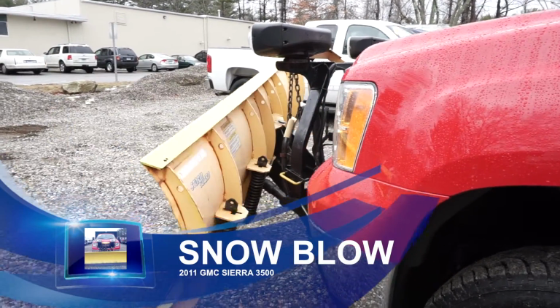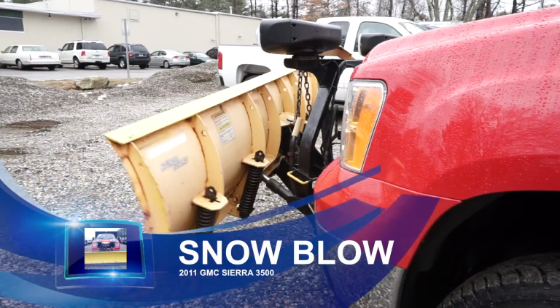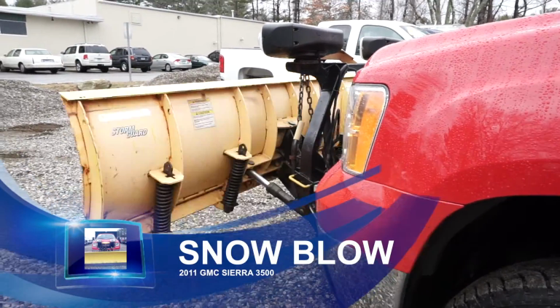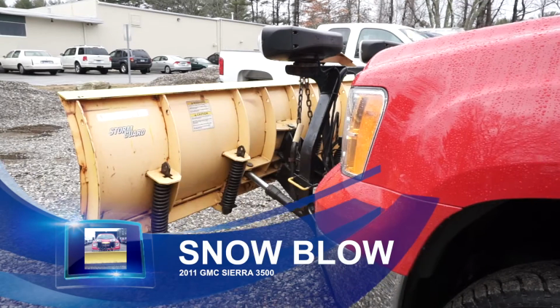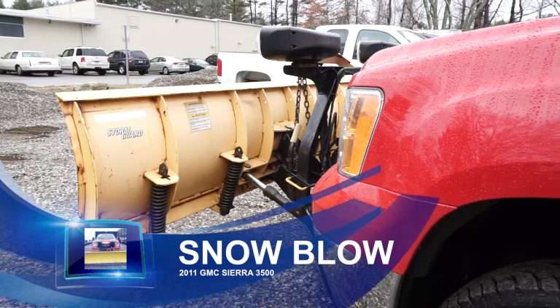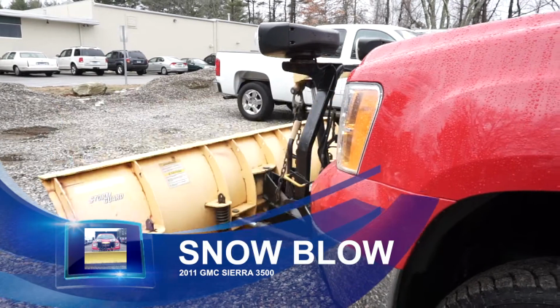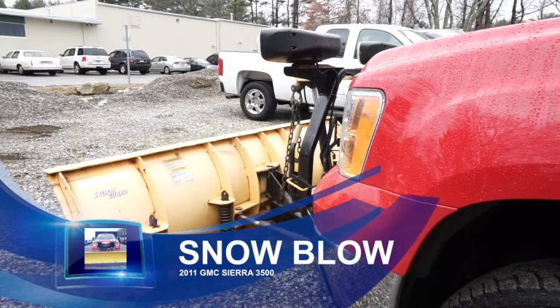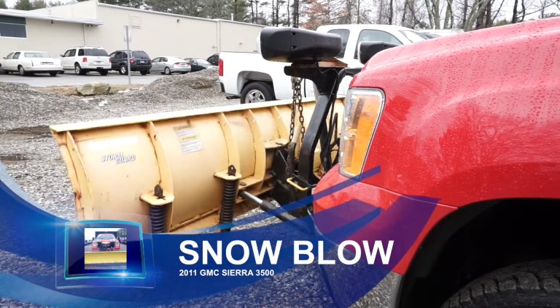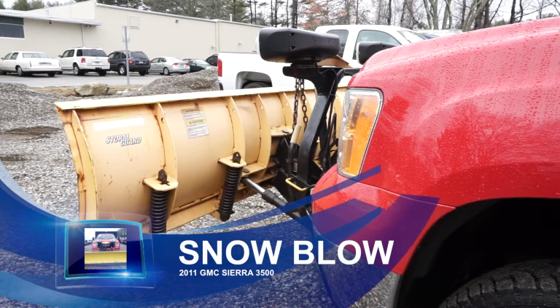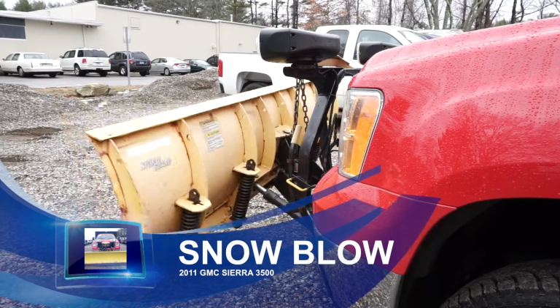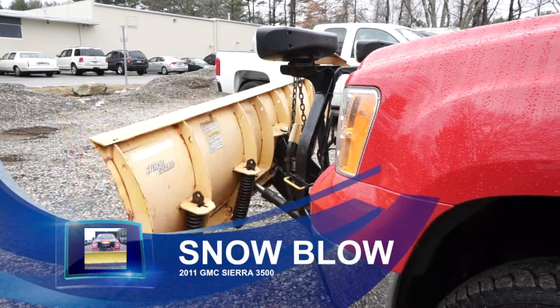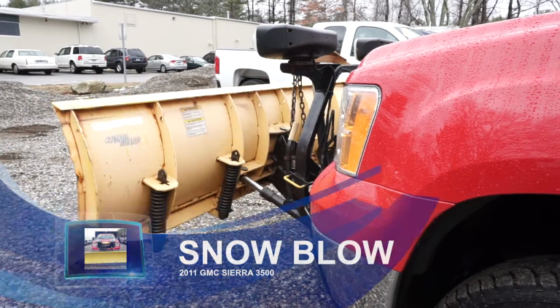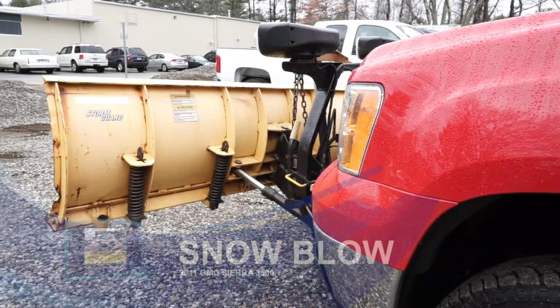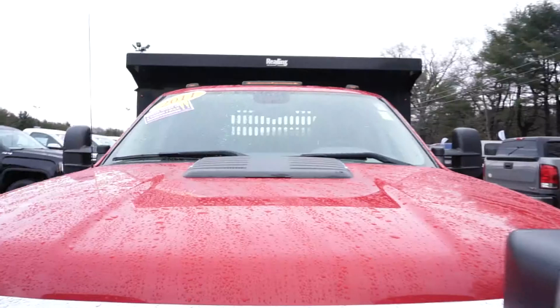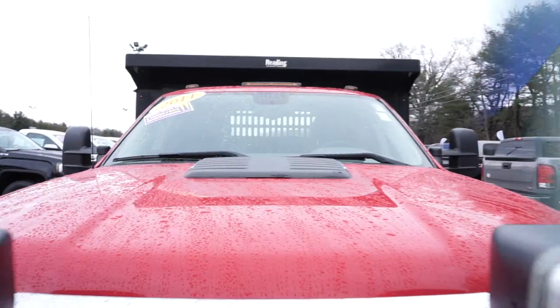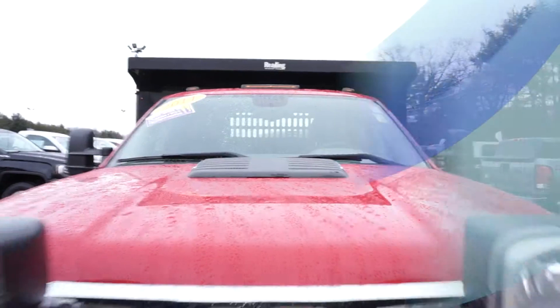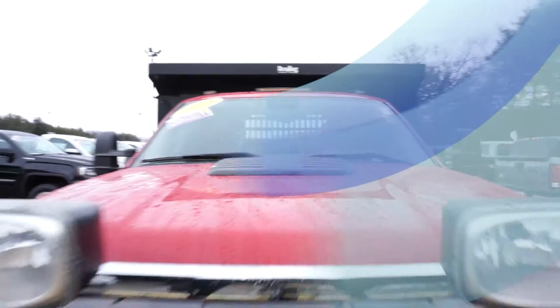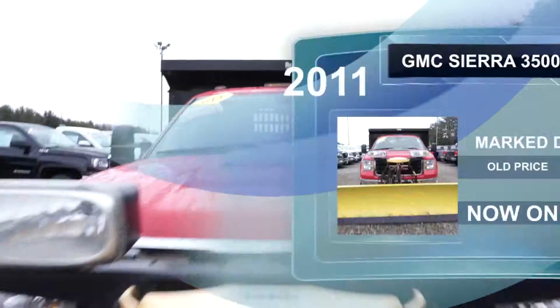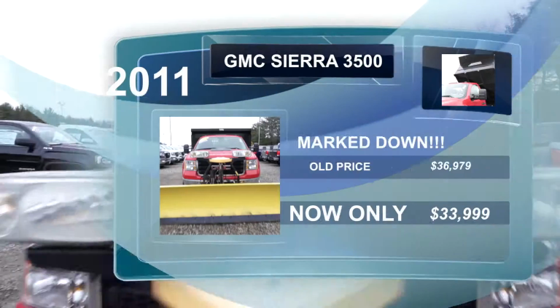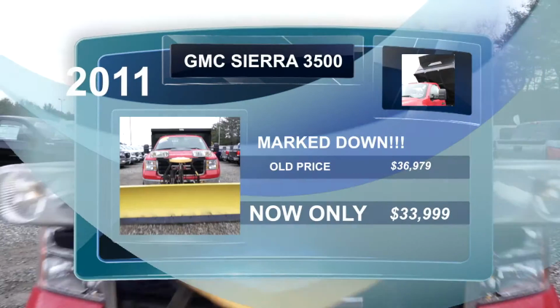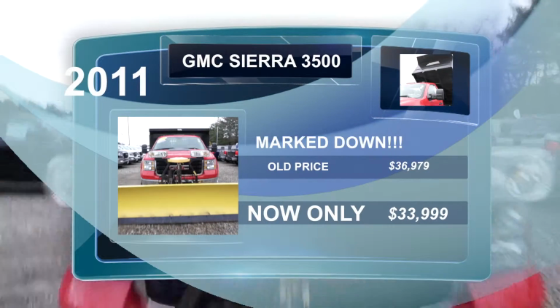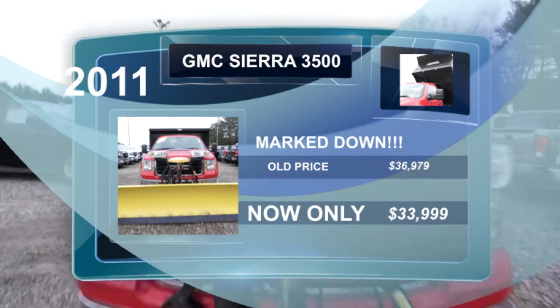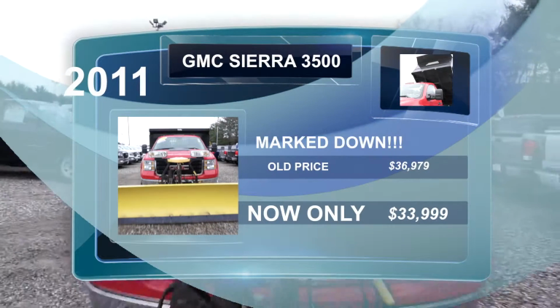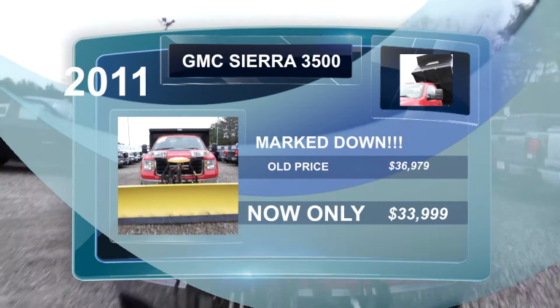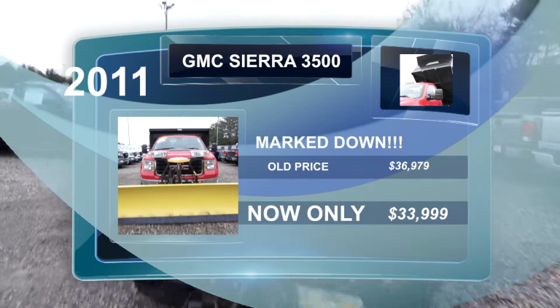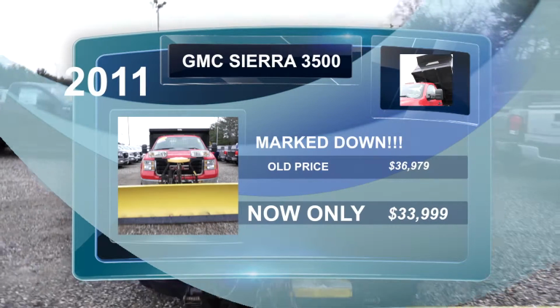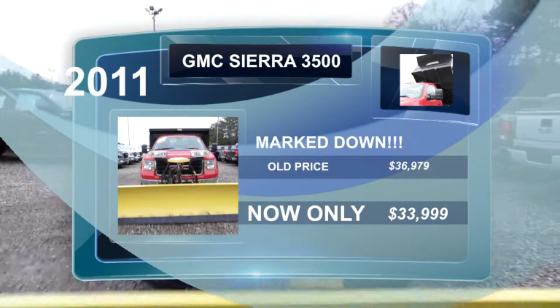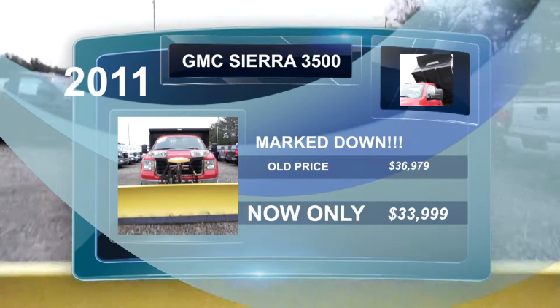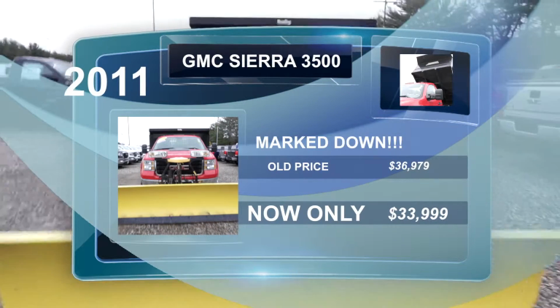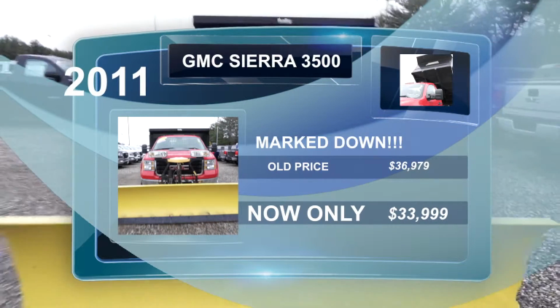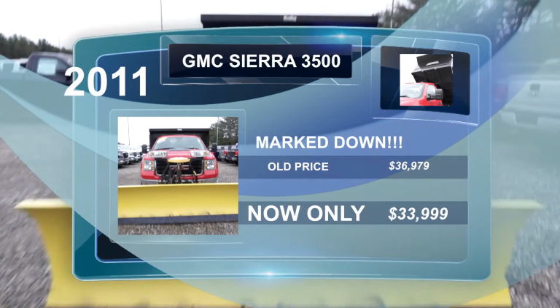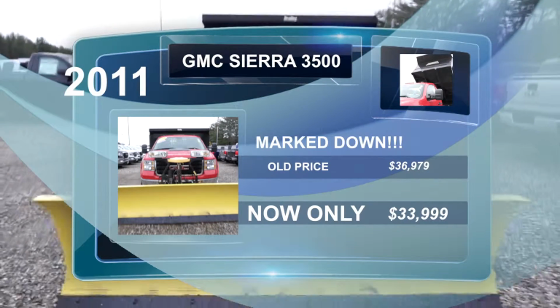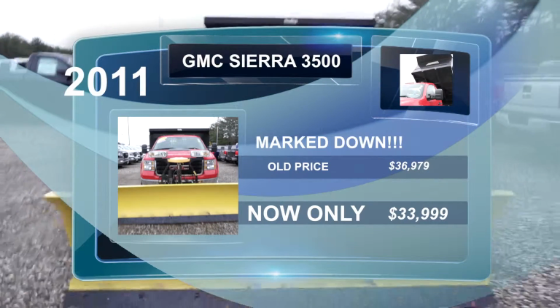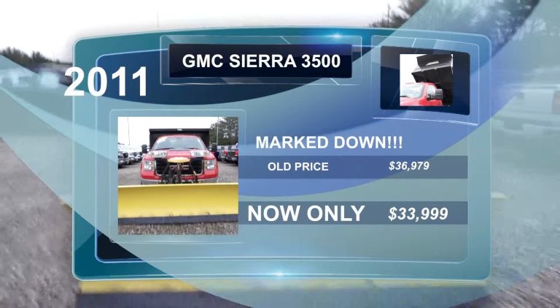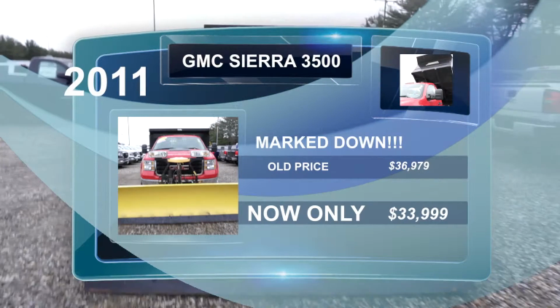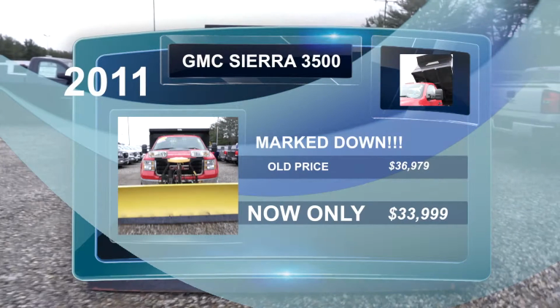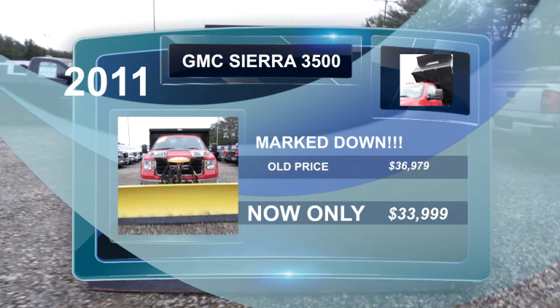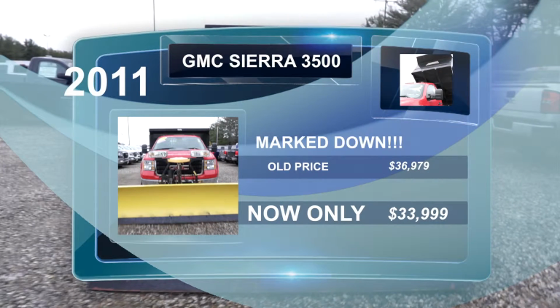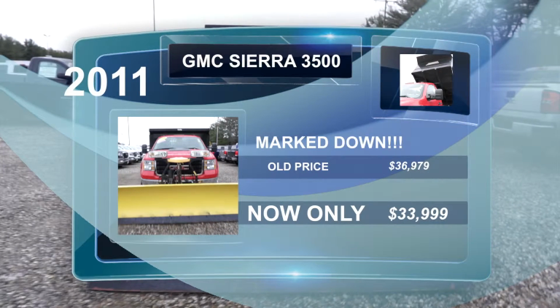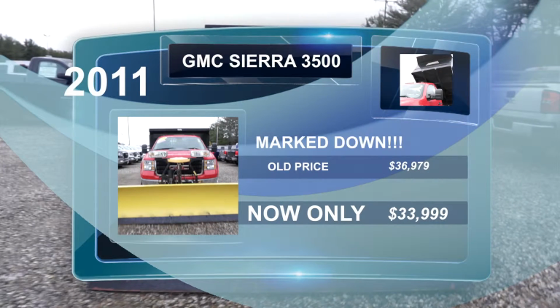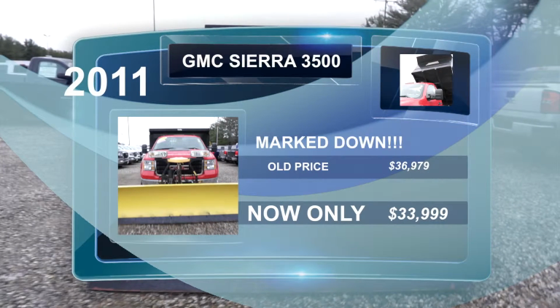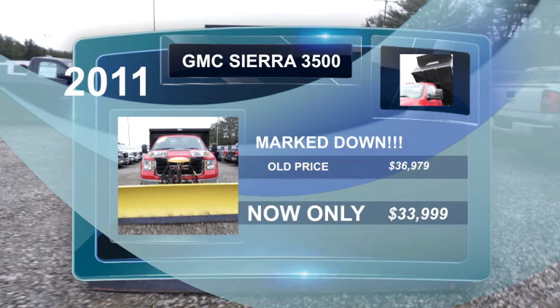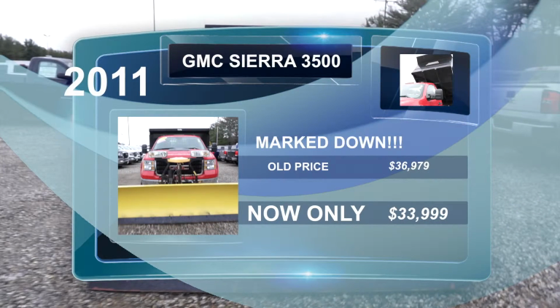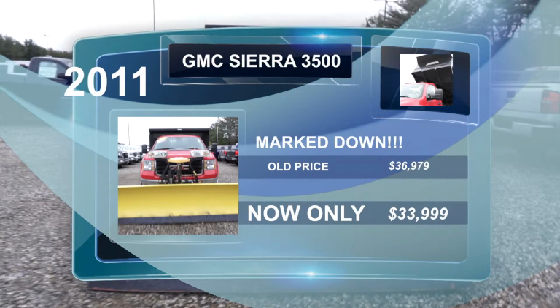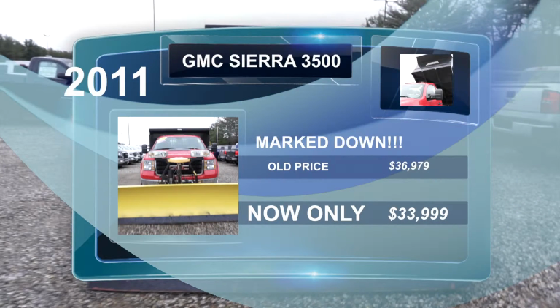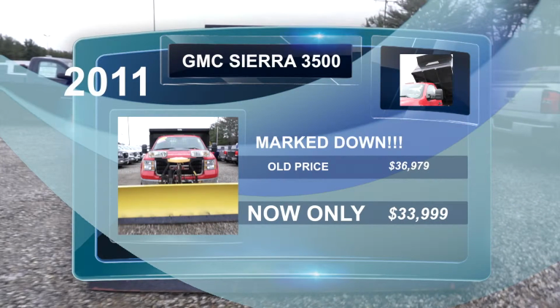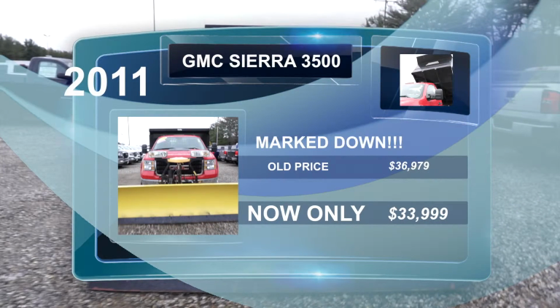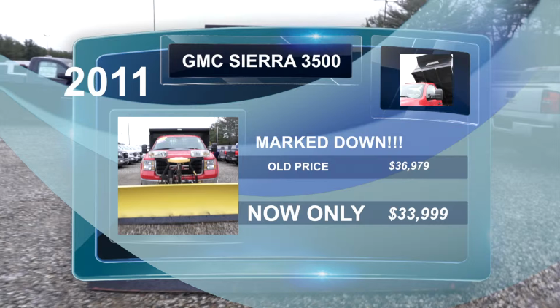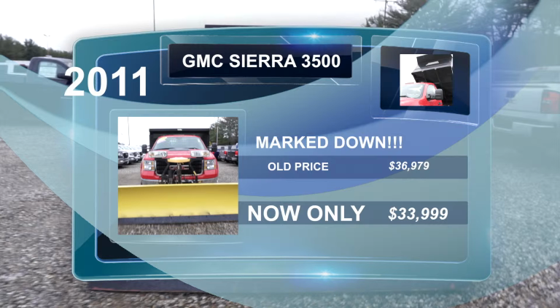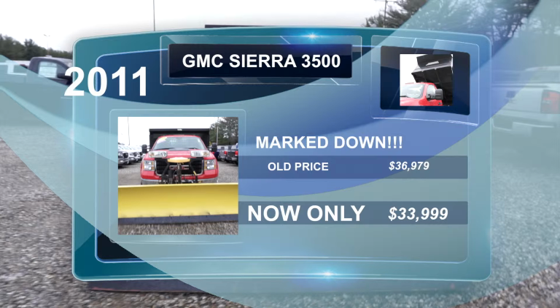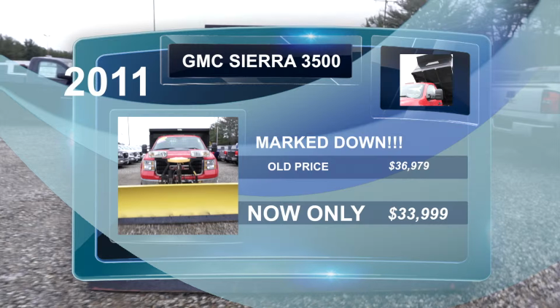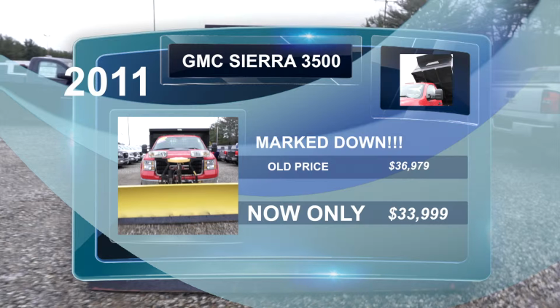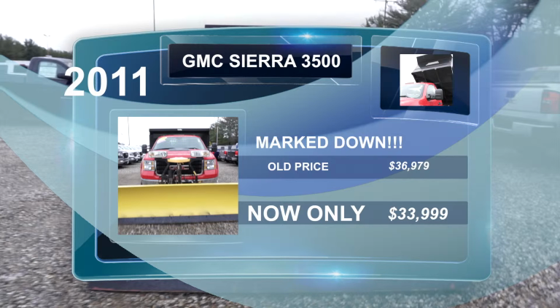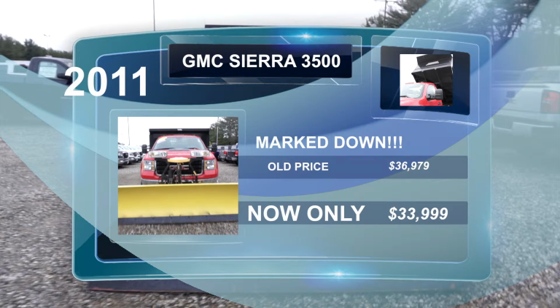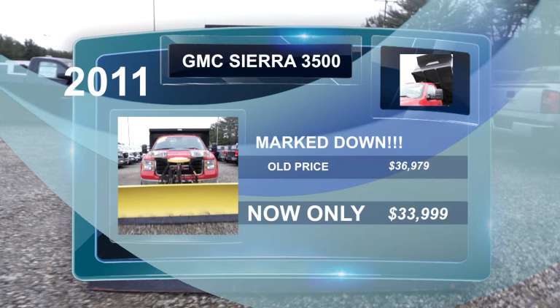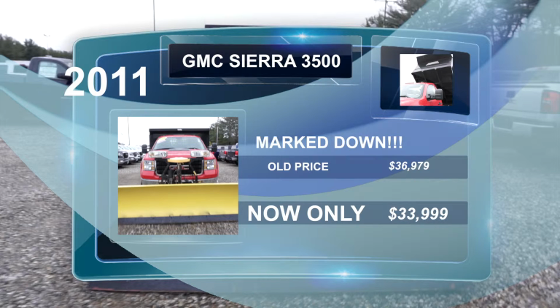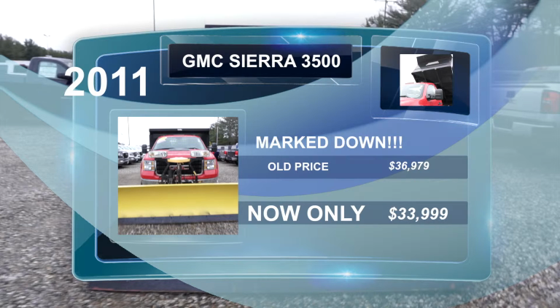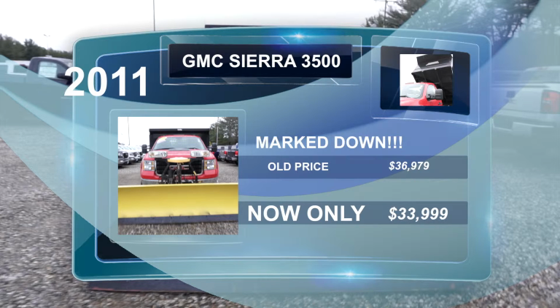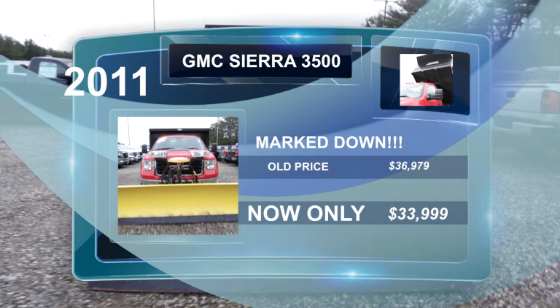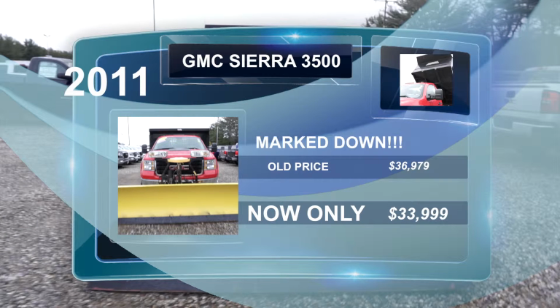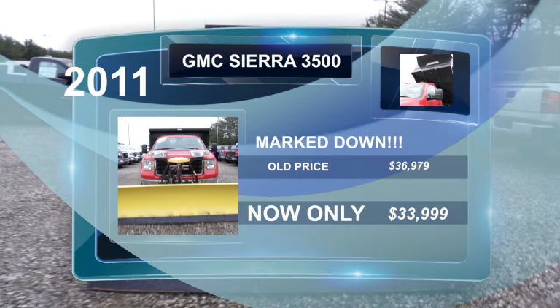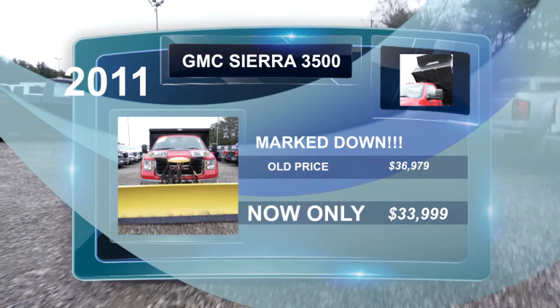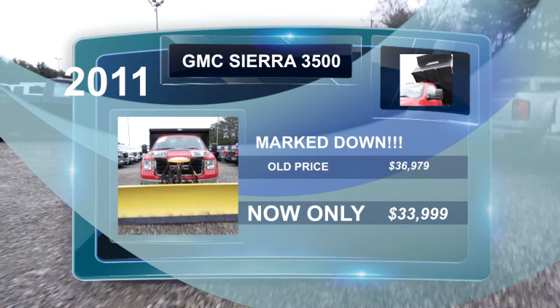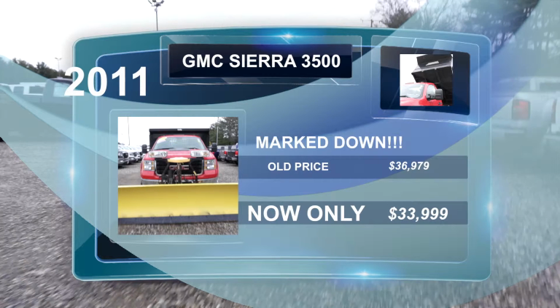So come down to Gates GMC Nissan — we take everything in trade. Boats, goats, planes, and trains. You name it, we'll trade. Come down and take a test drive today.